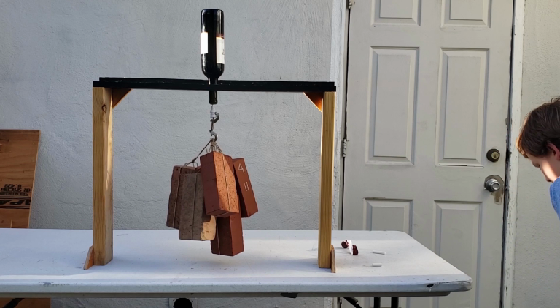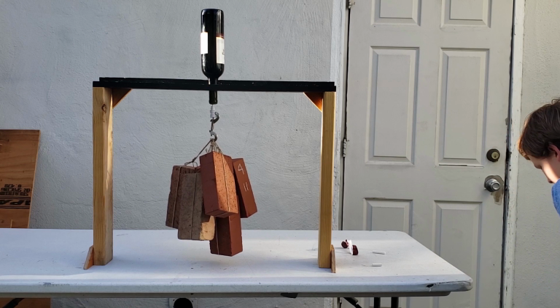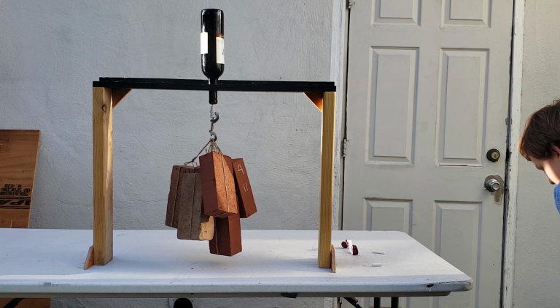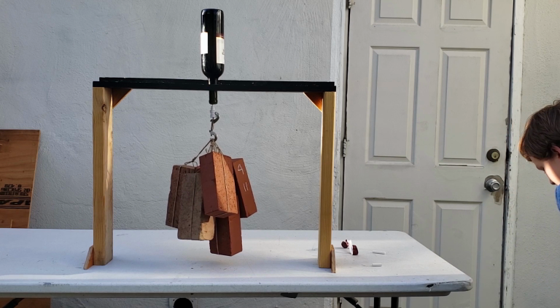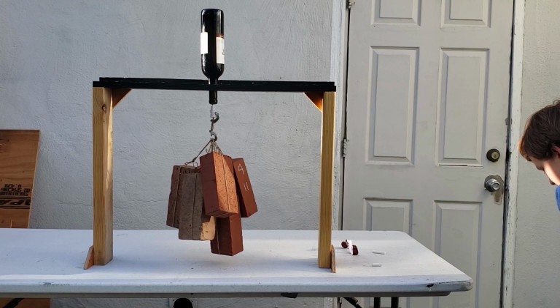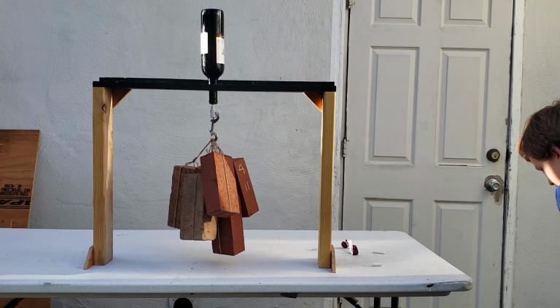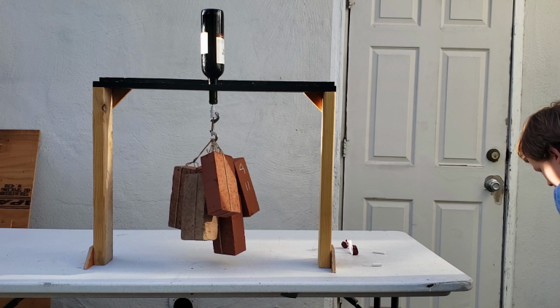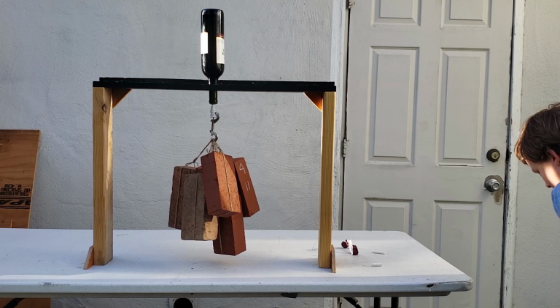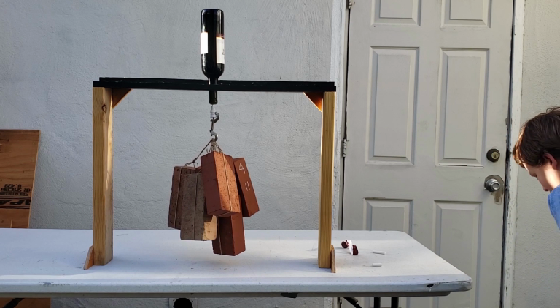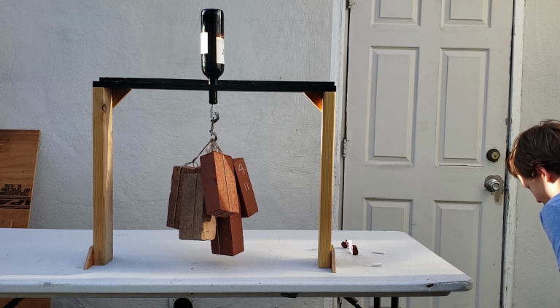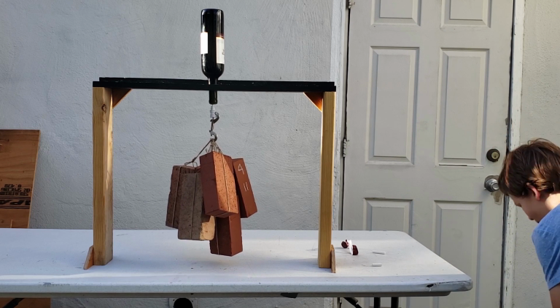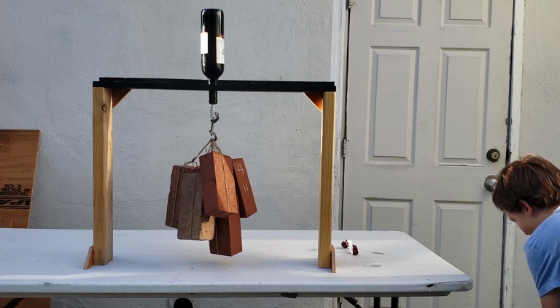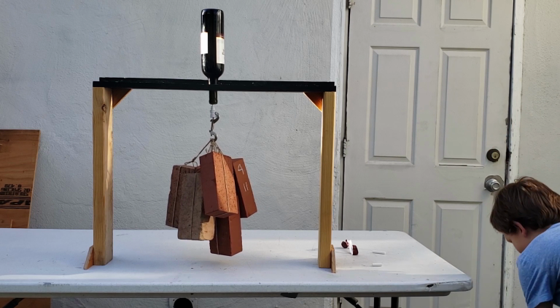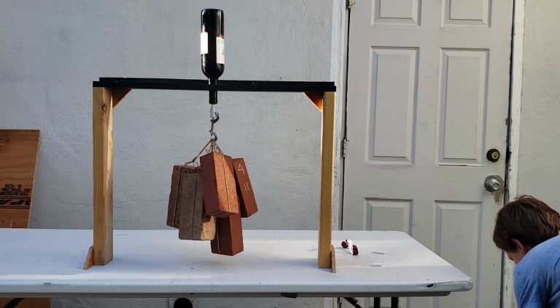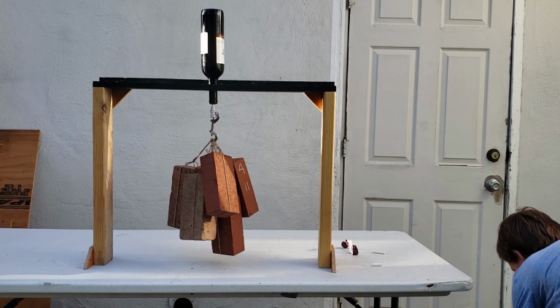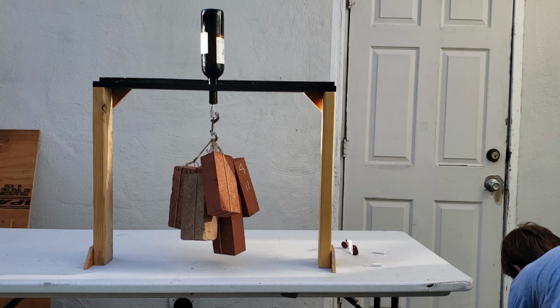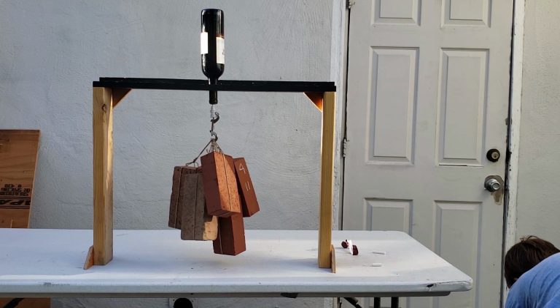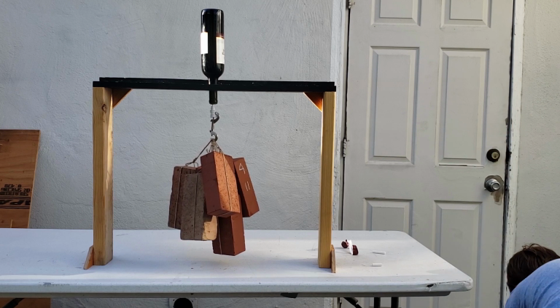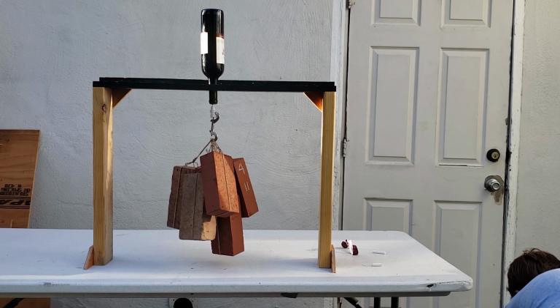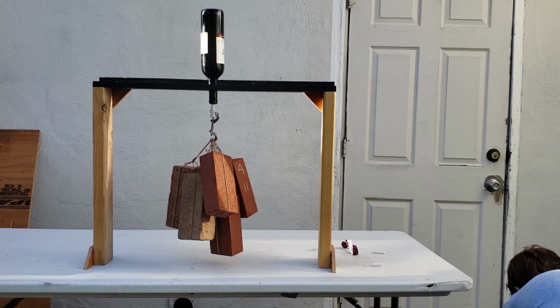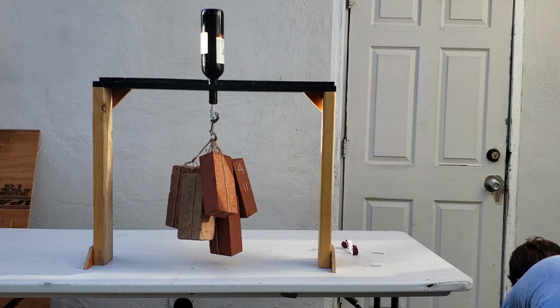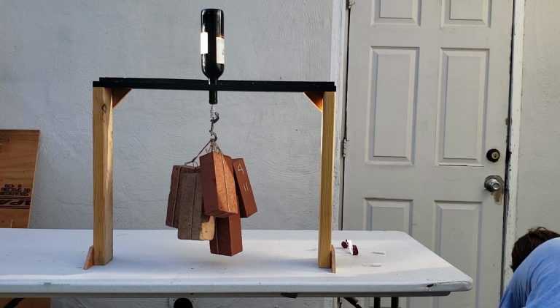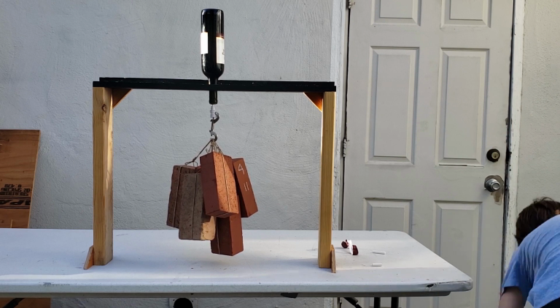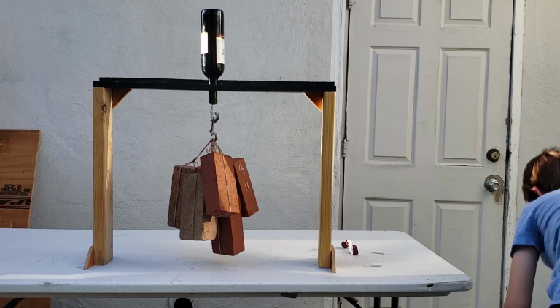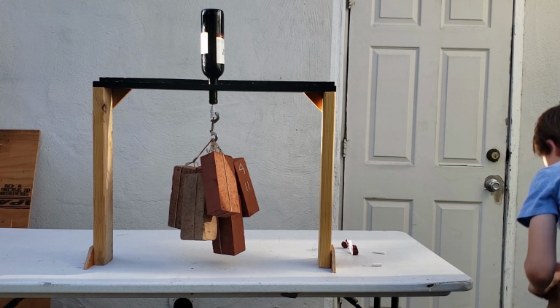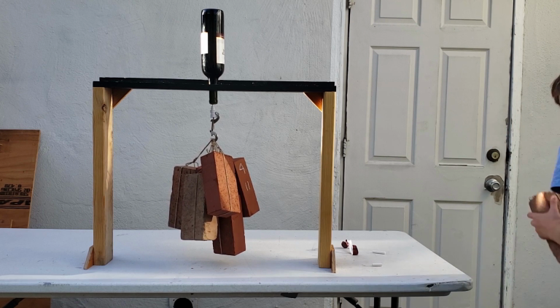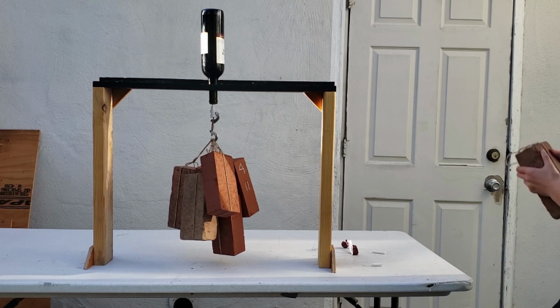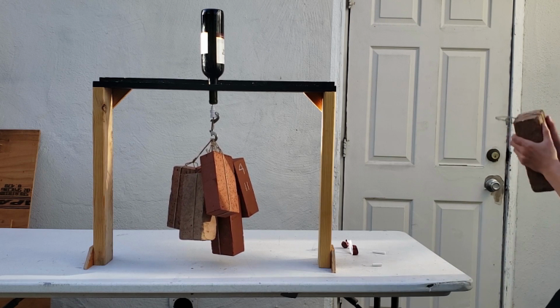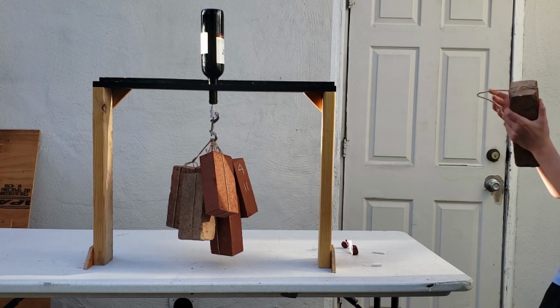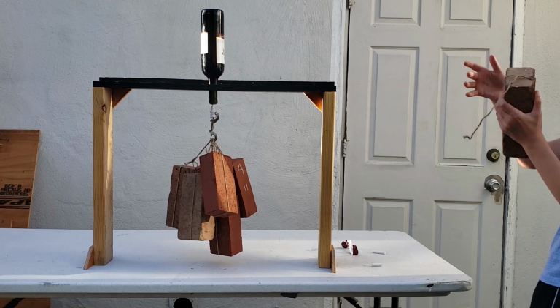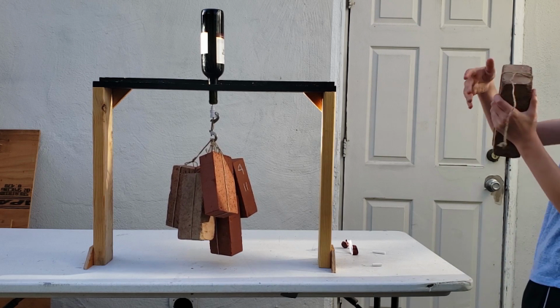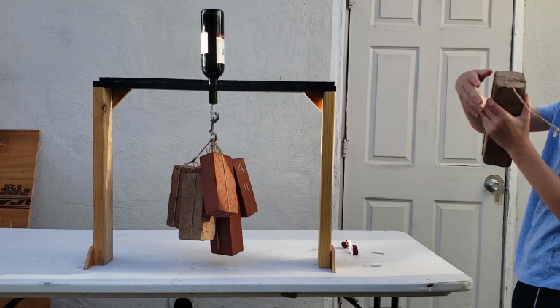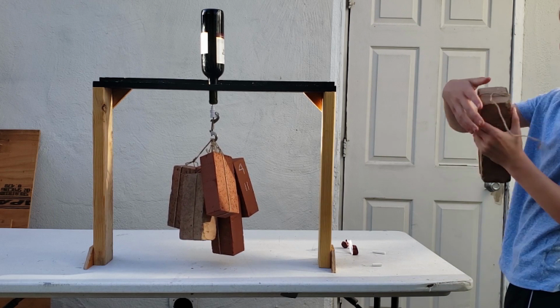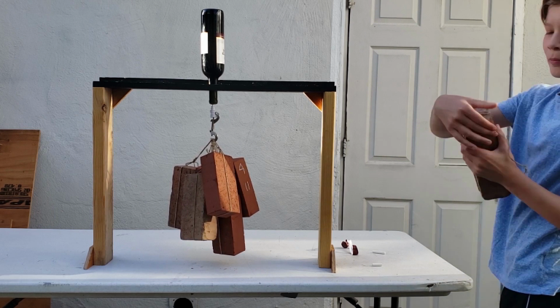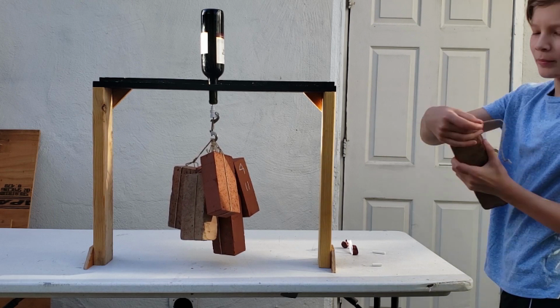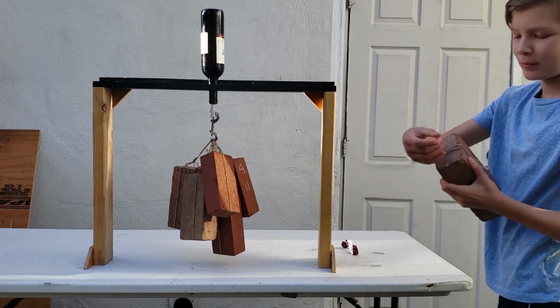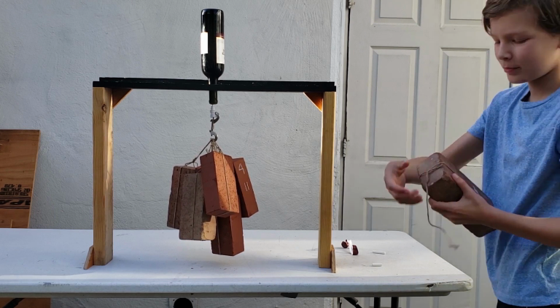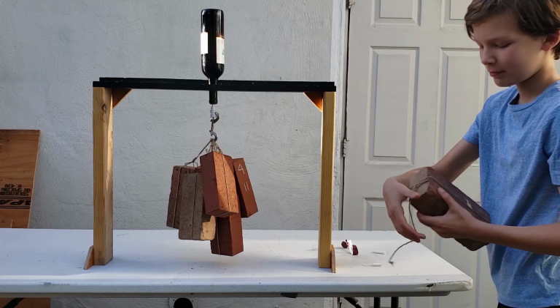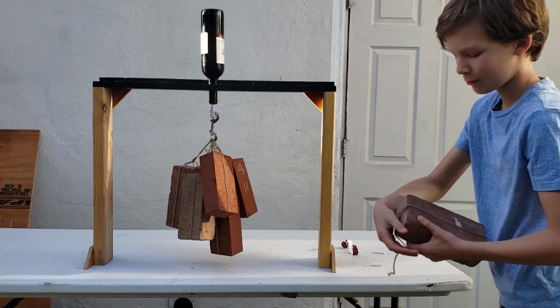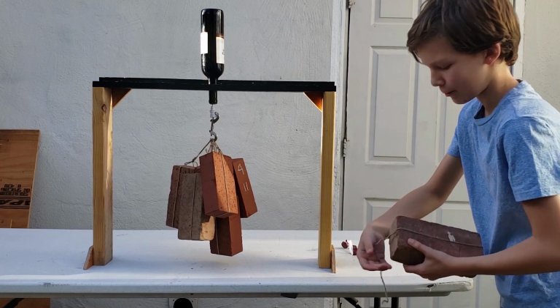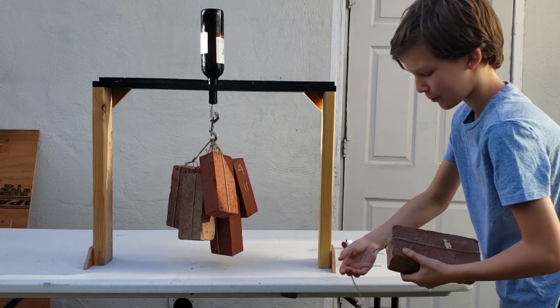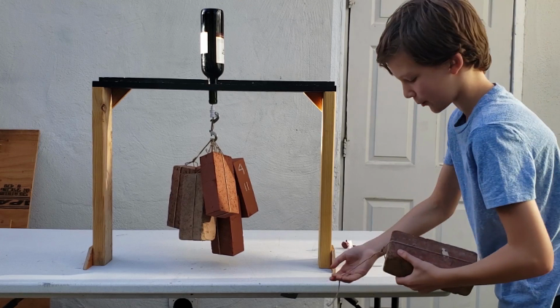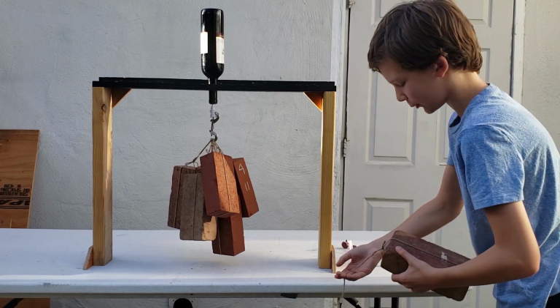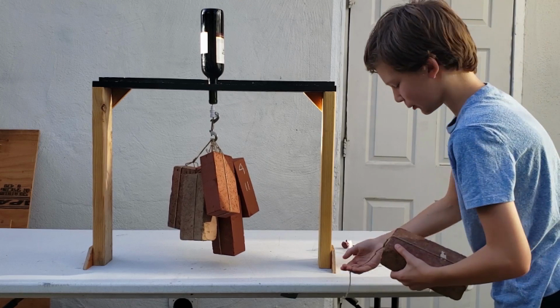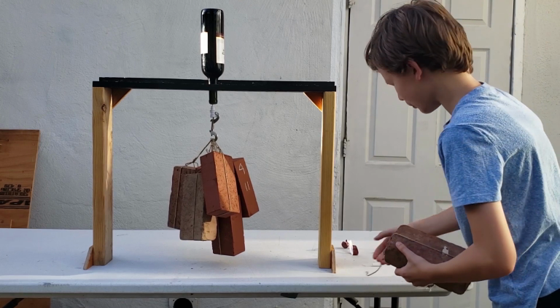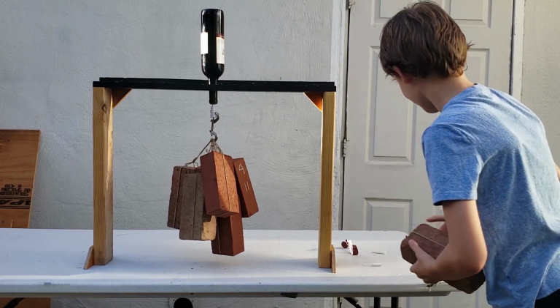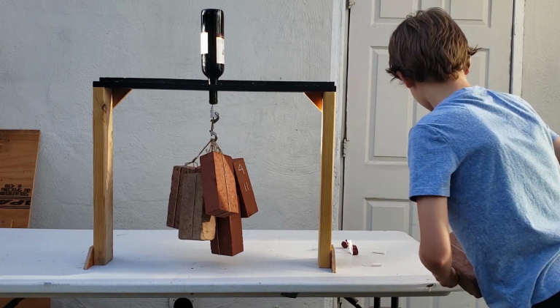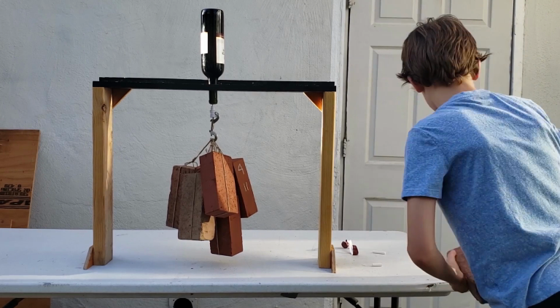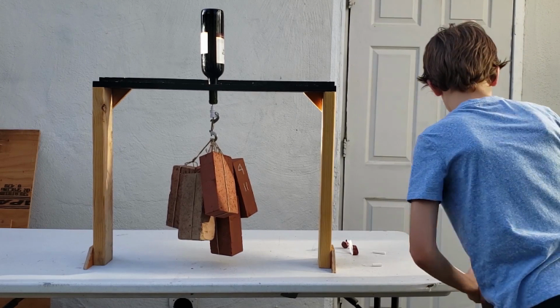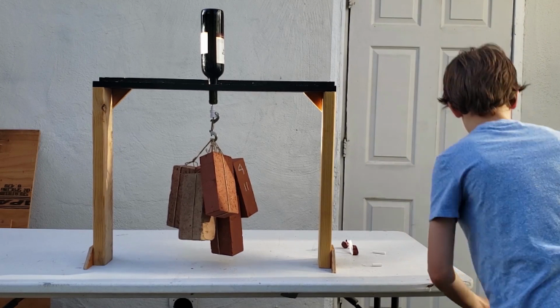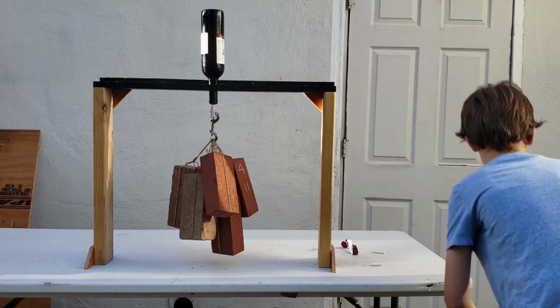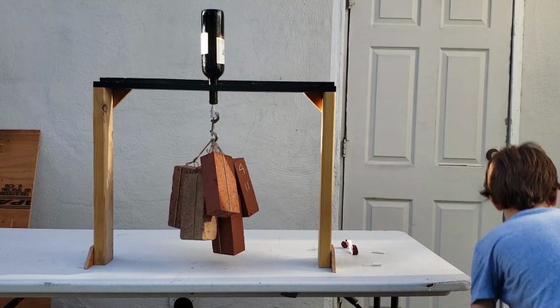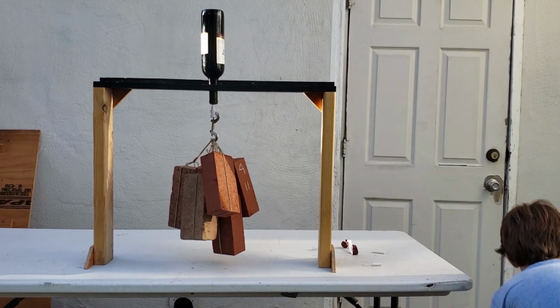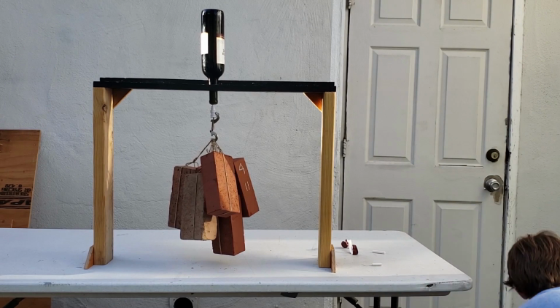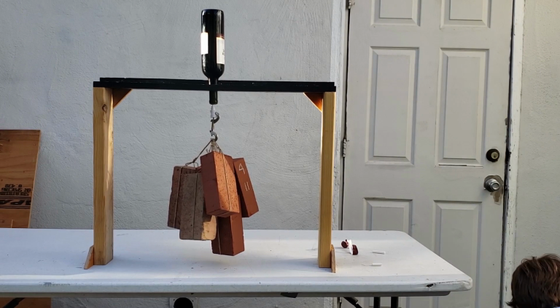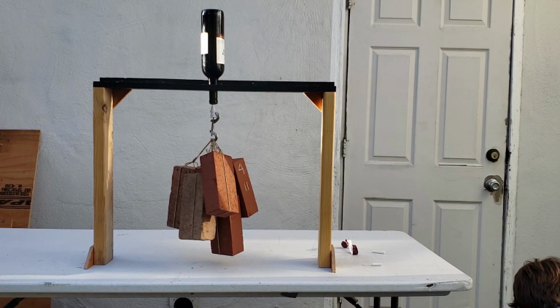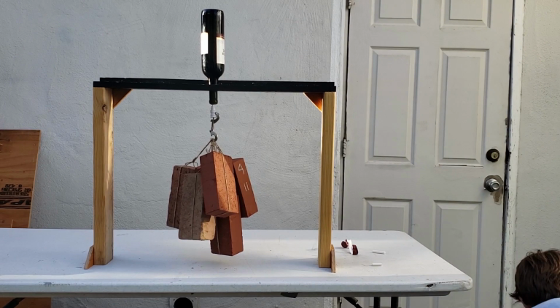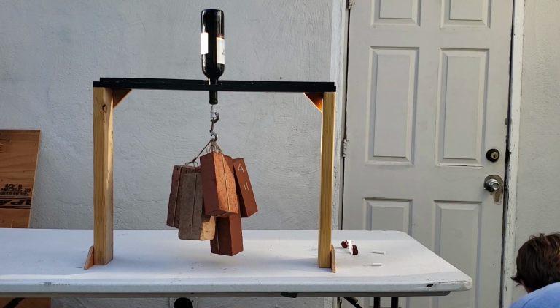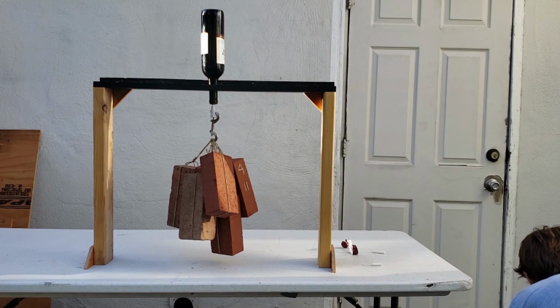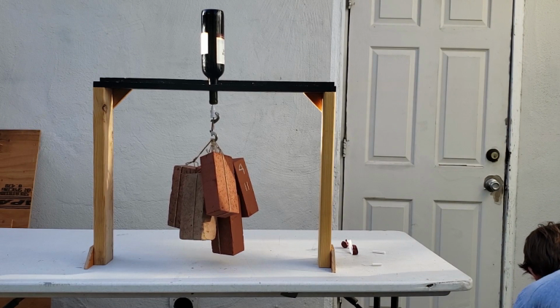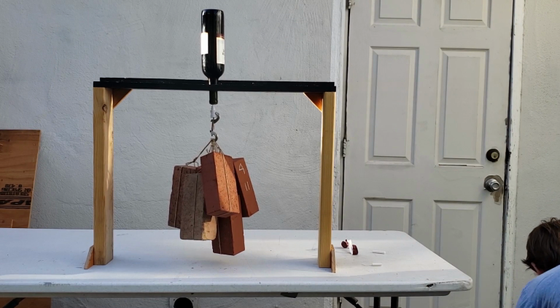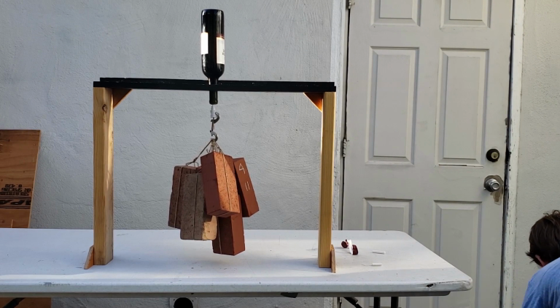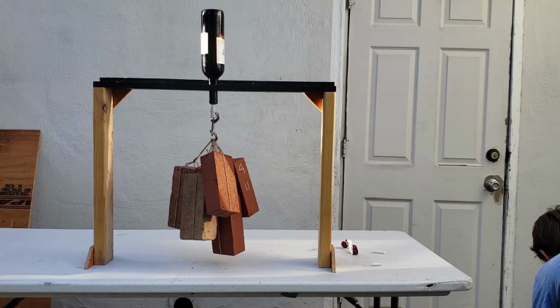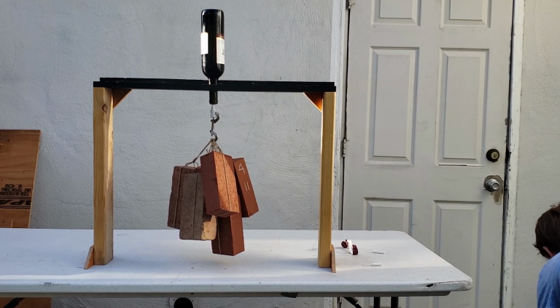Oh my god. One of them ripped the loop. That's okay, we'll see if we still need it.